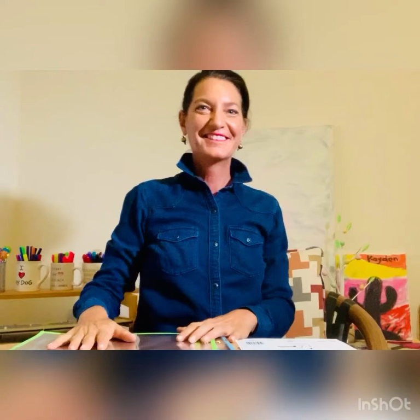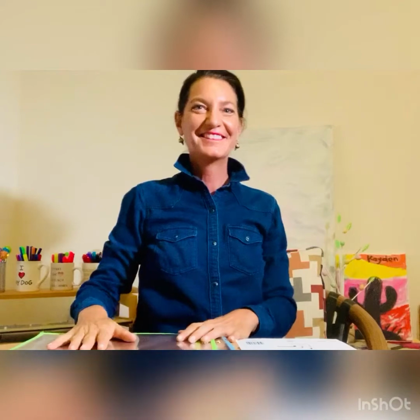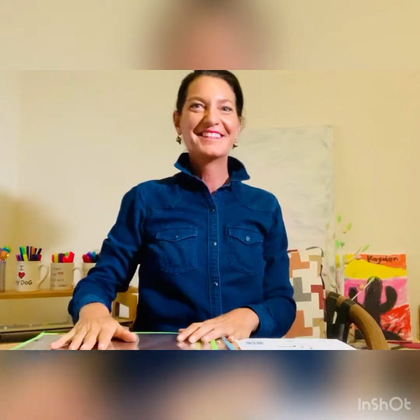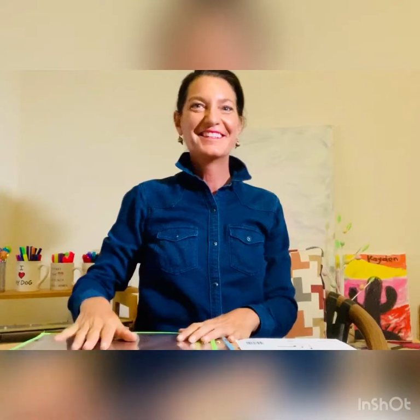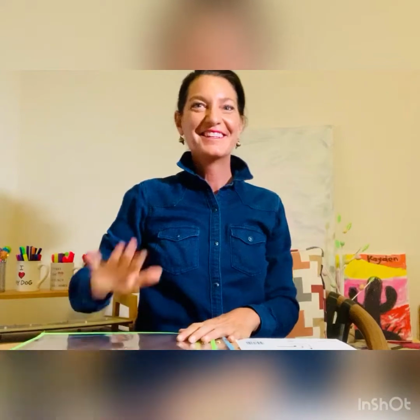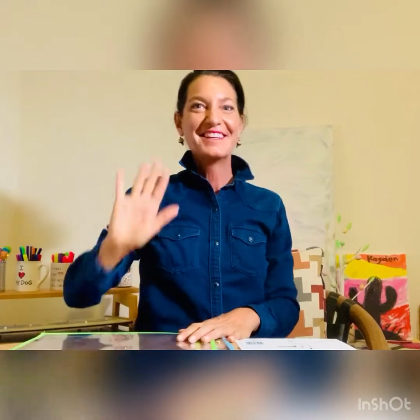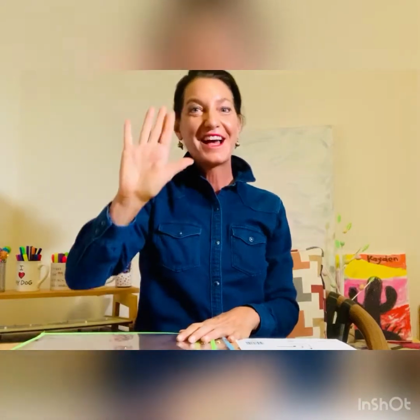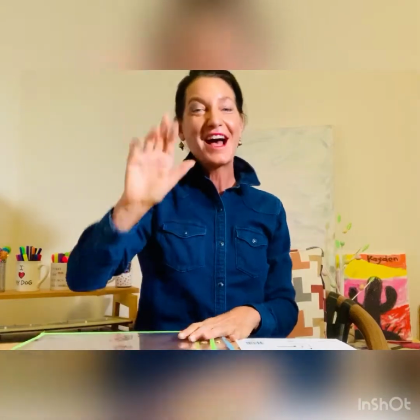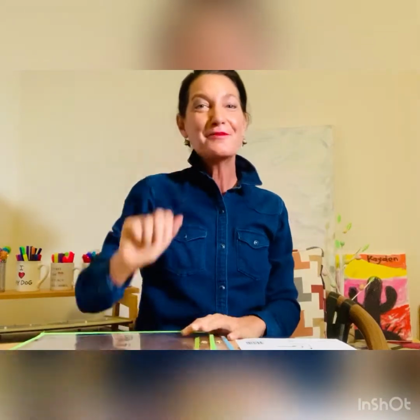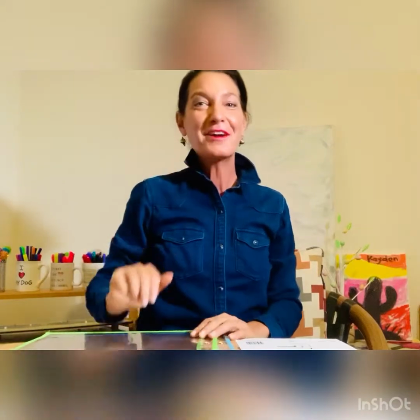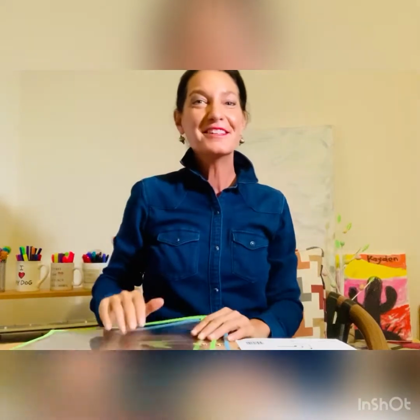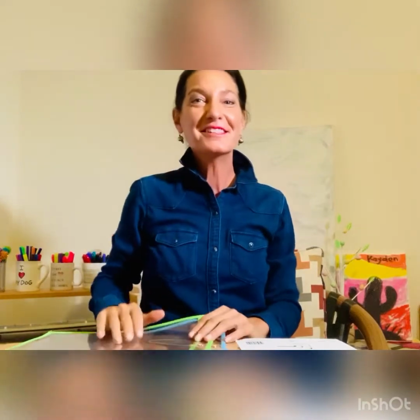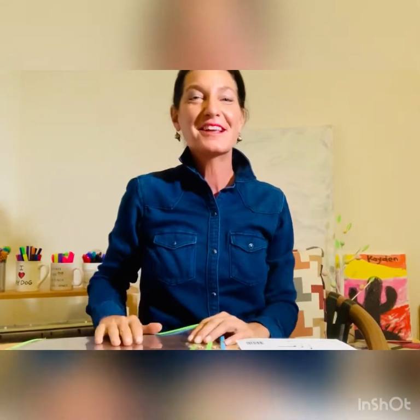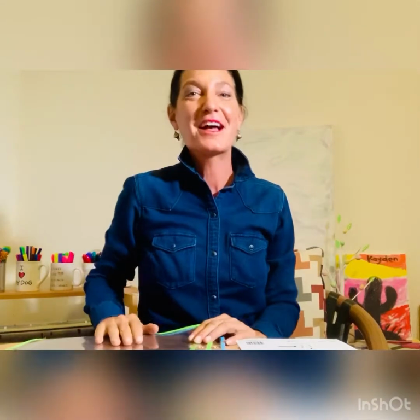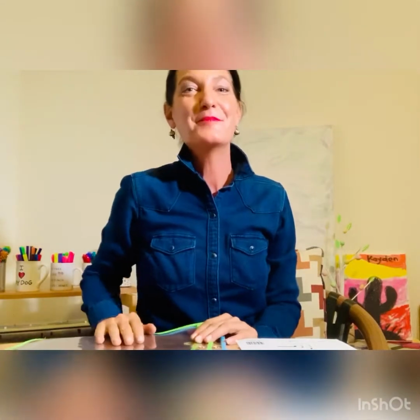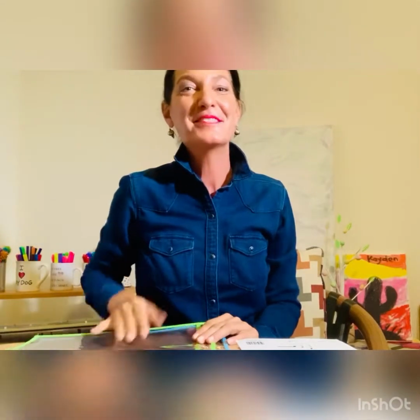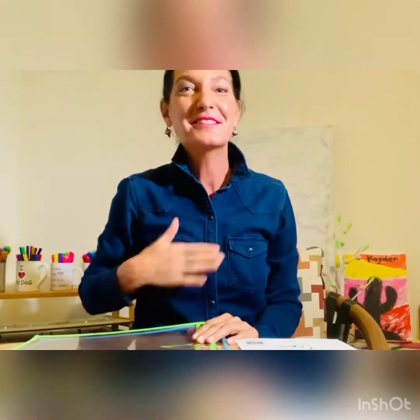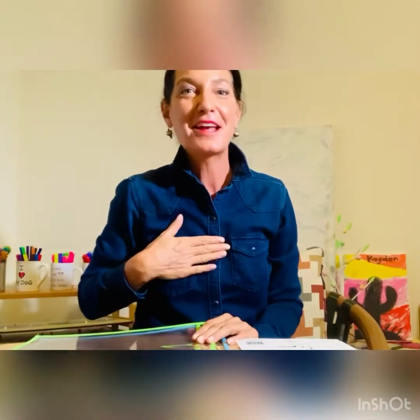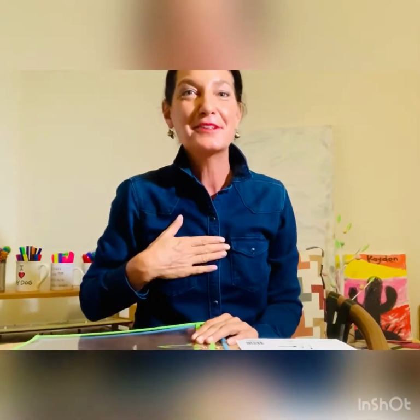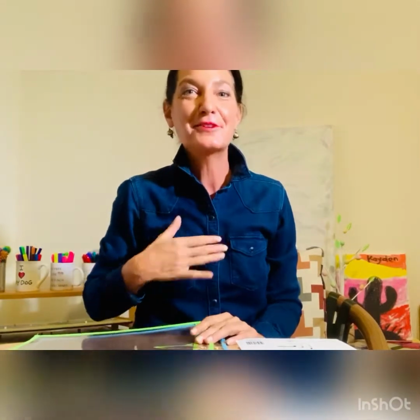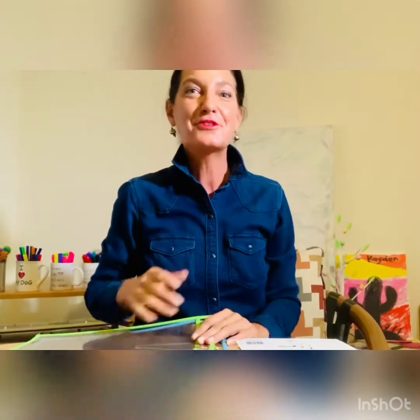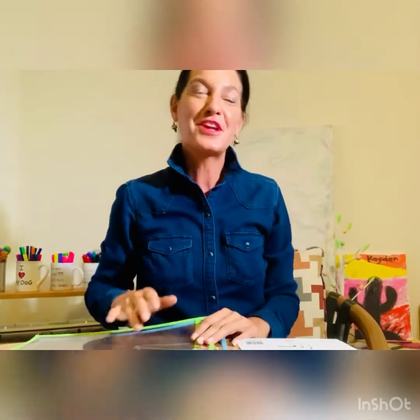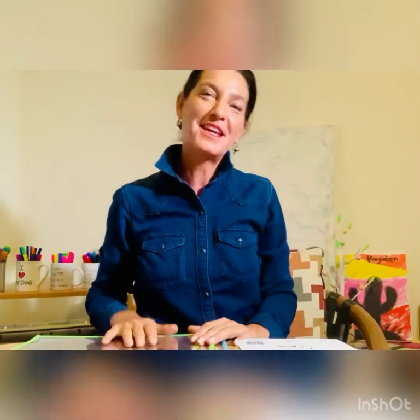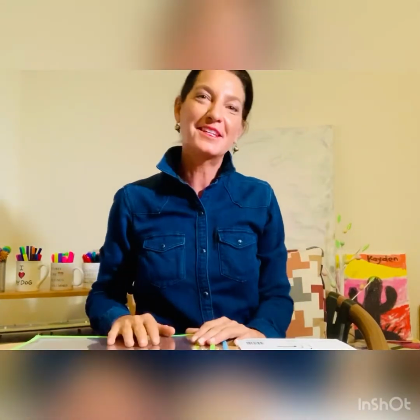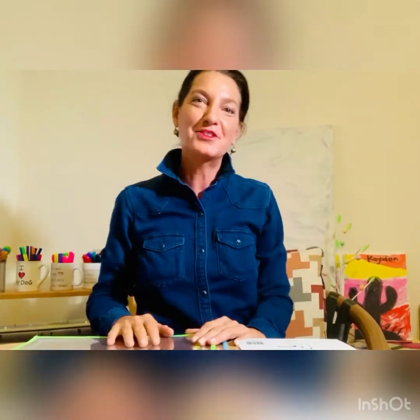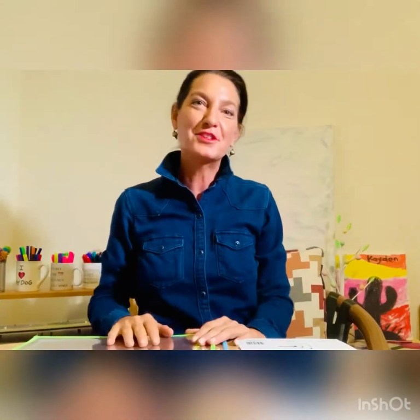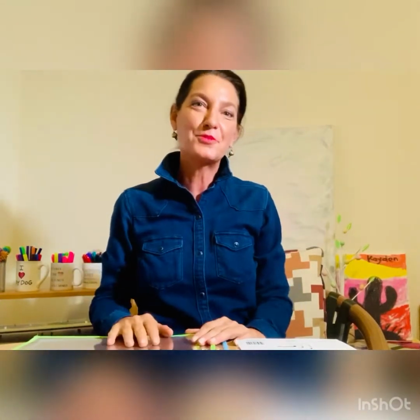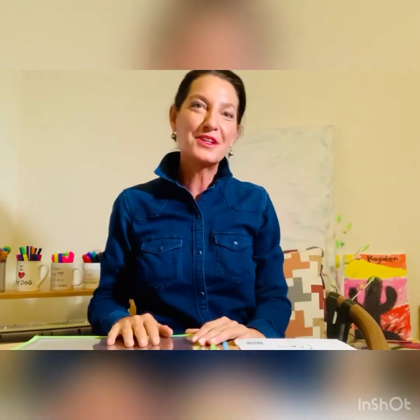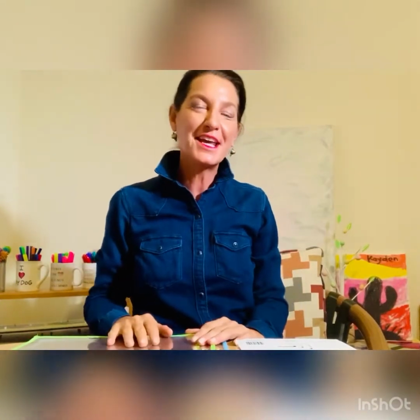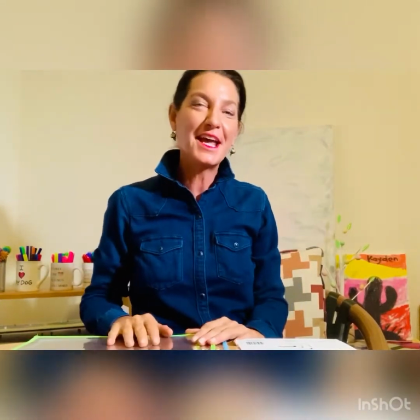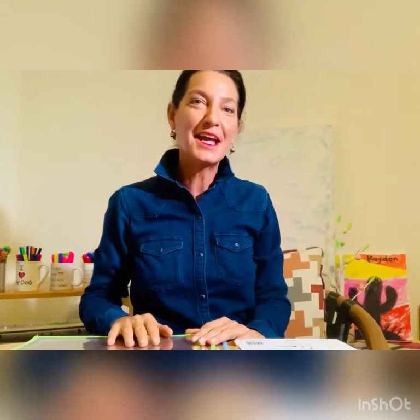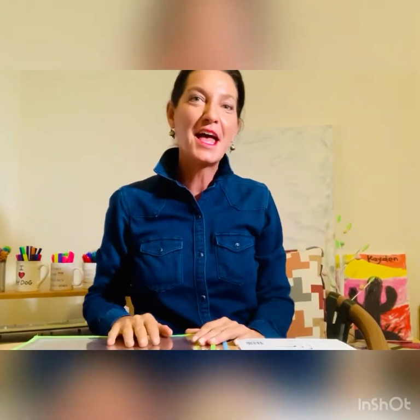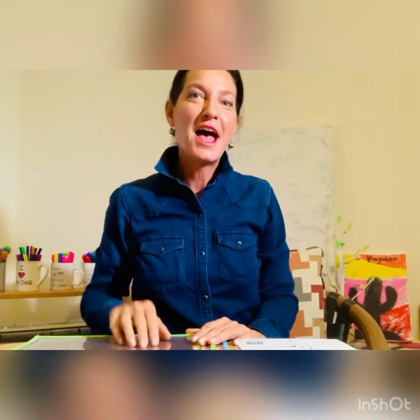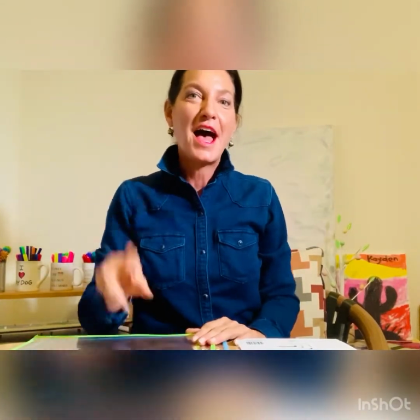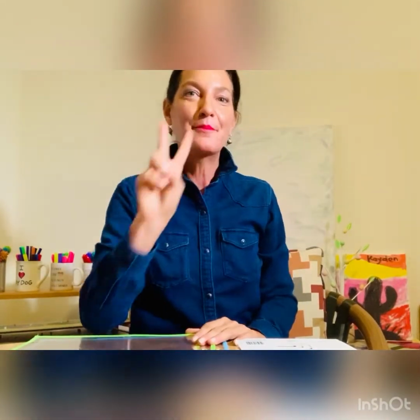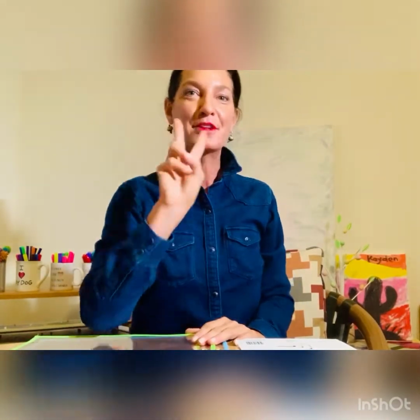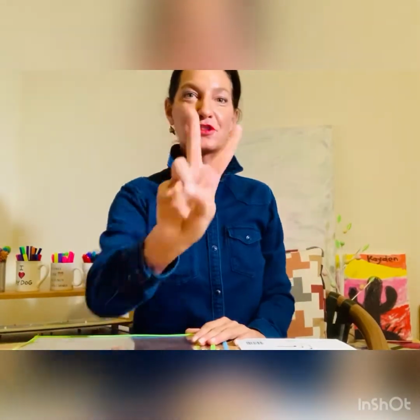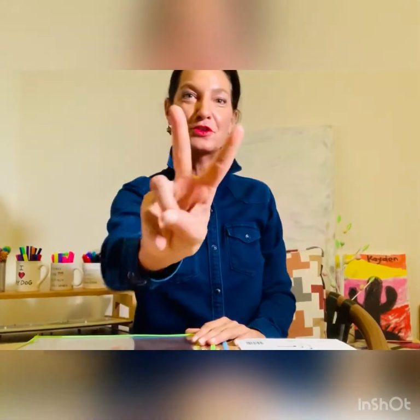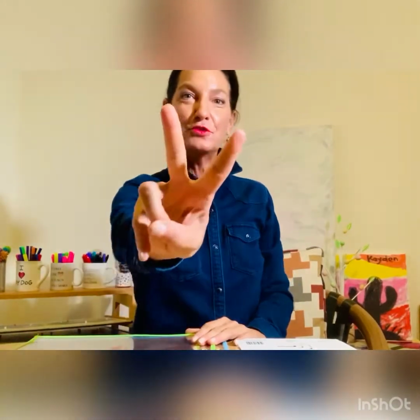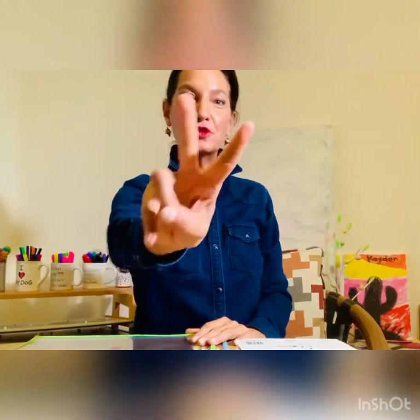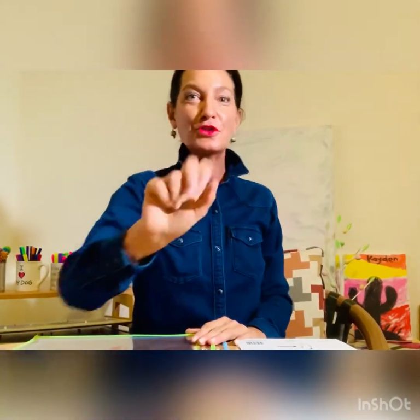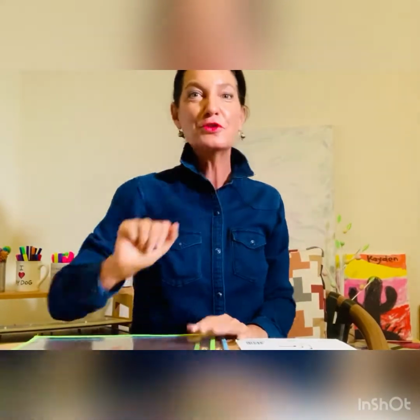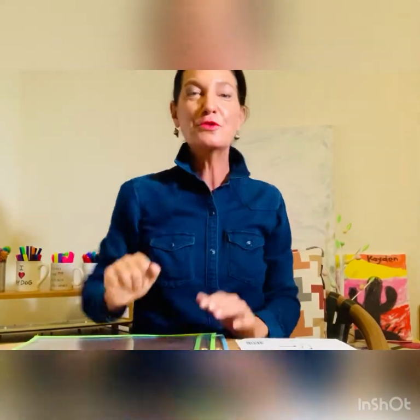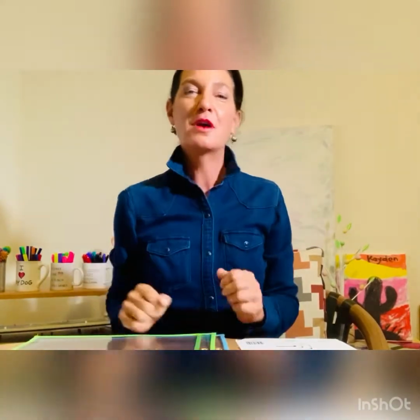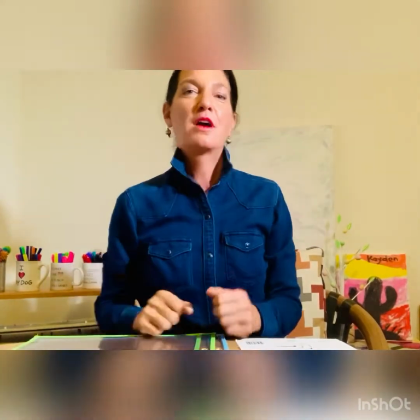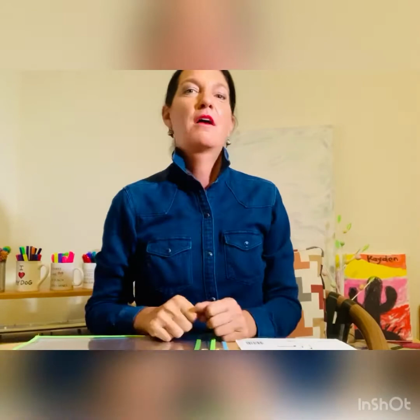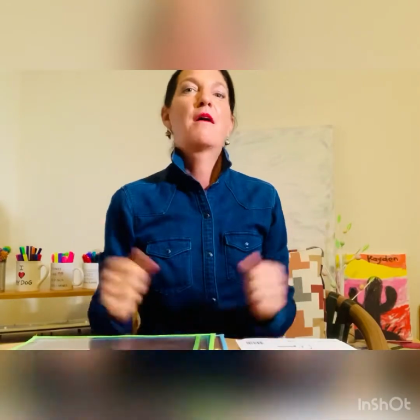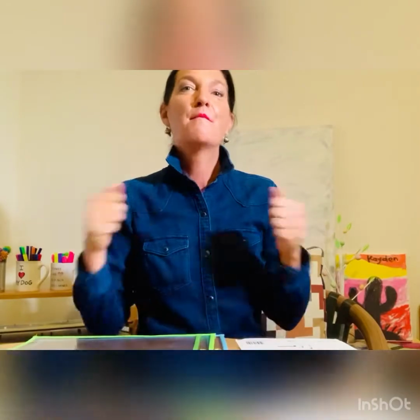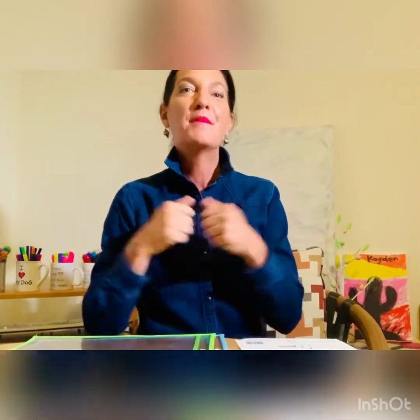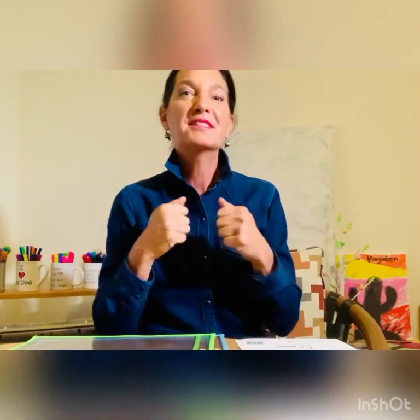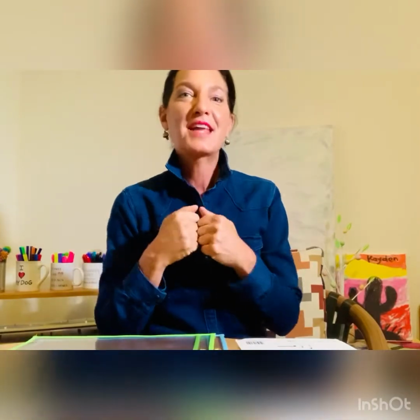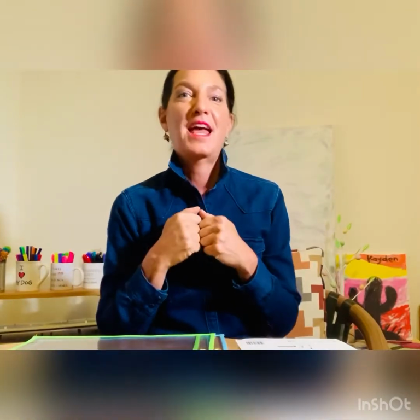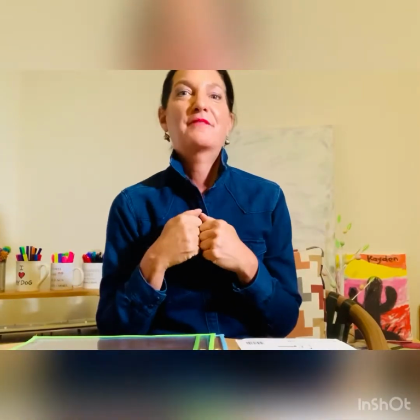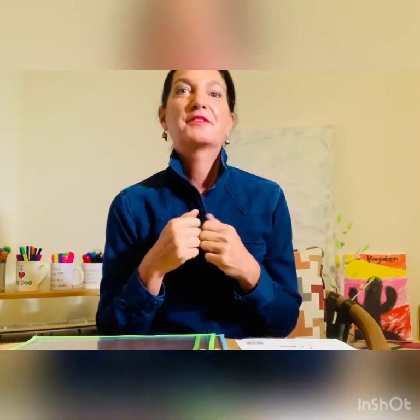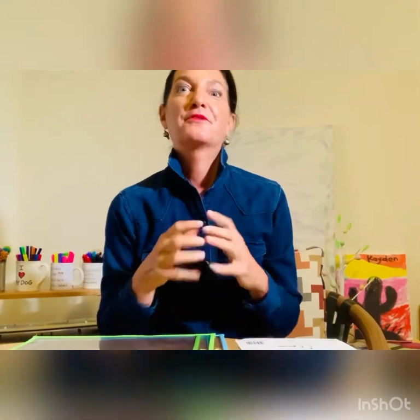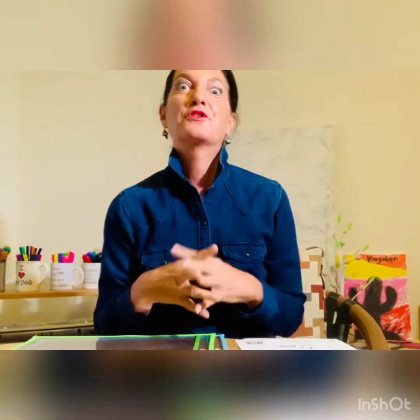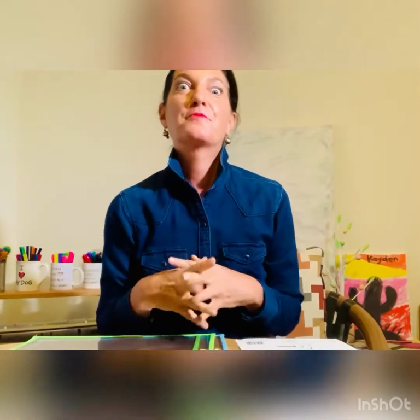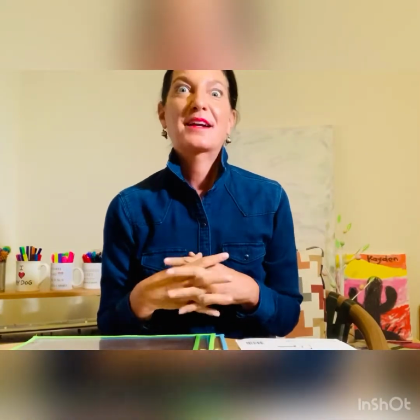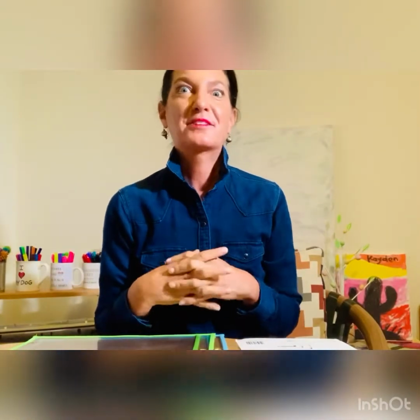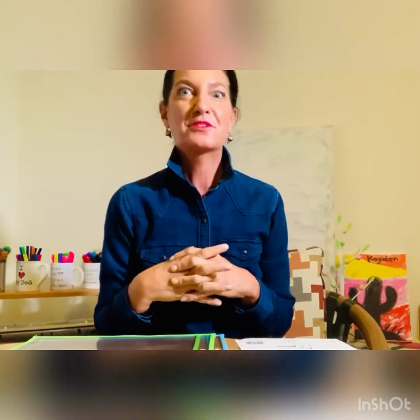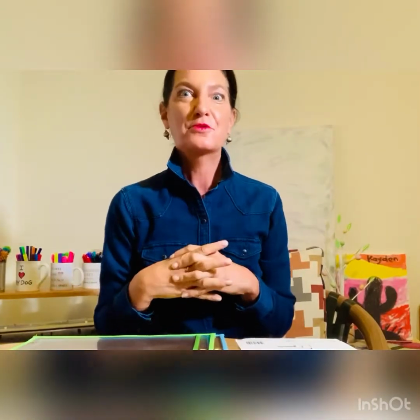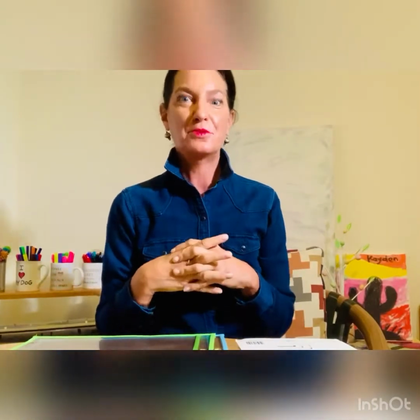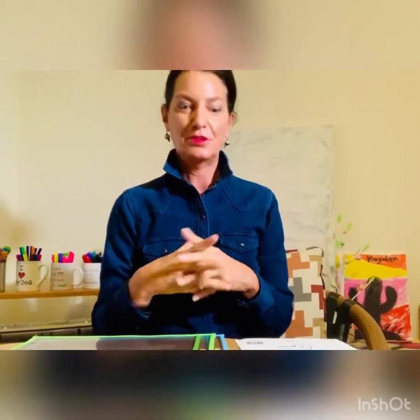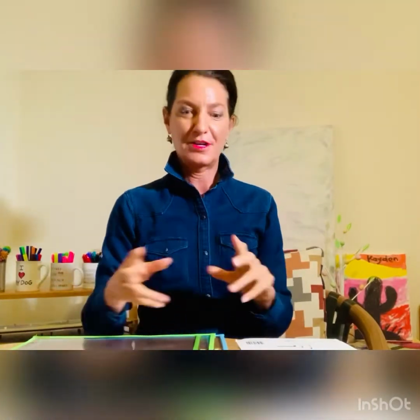Hi friends! I'm Mrs. Kaiser, JK Teaches Pre-K. I'm going to show you two must-haves for your back-to-school learning.